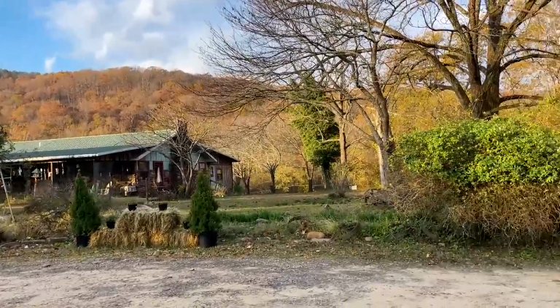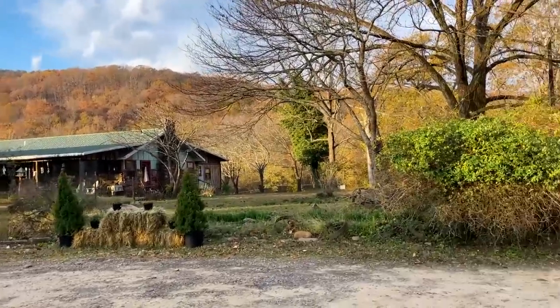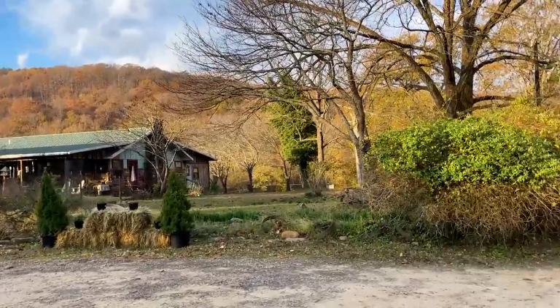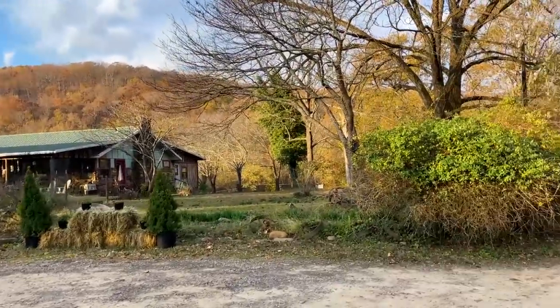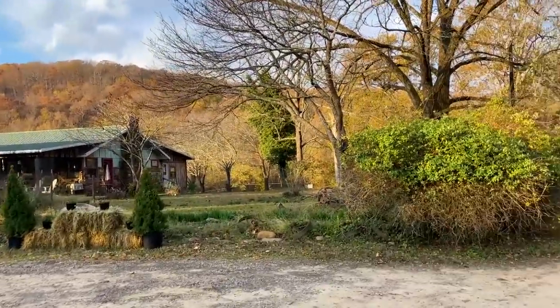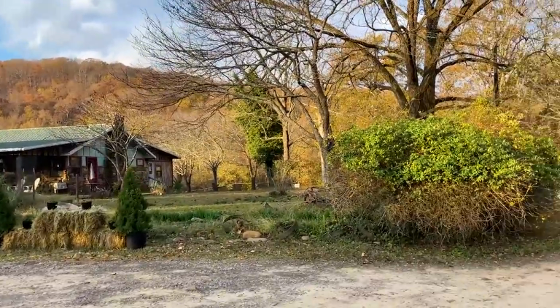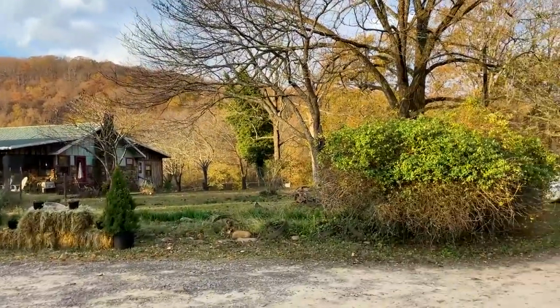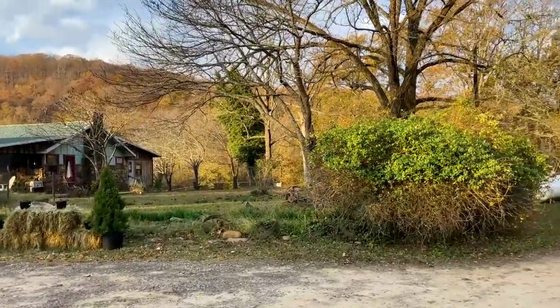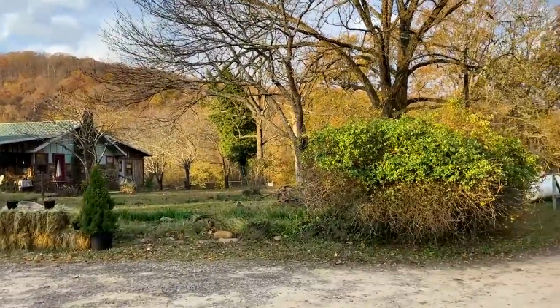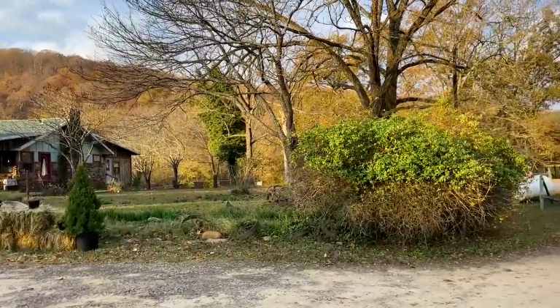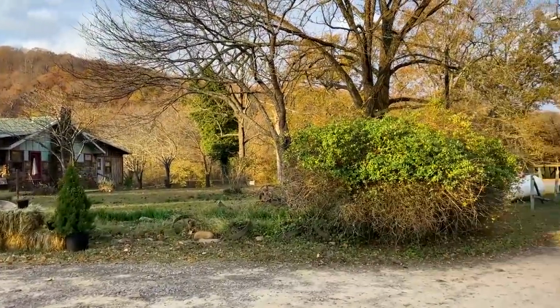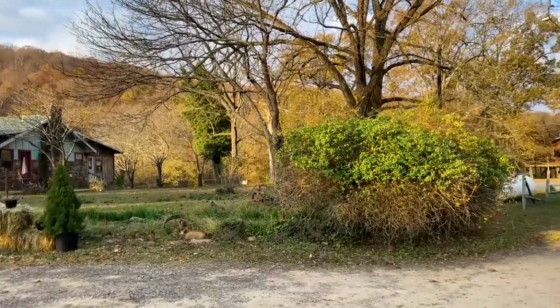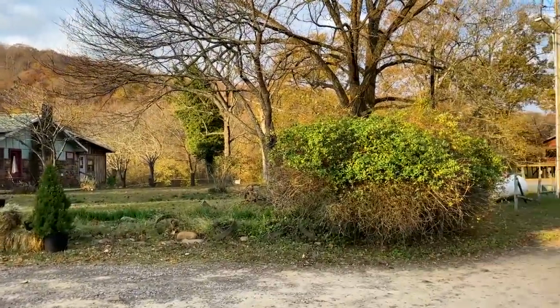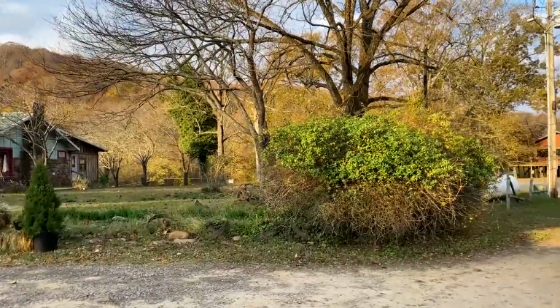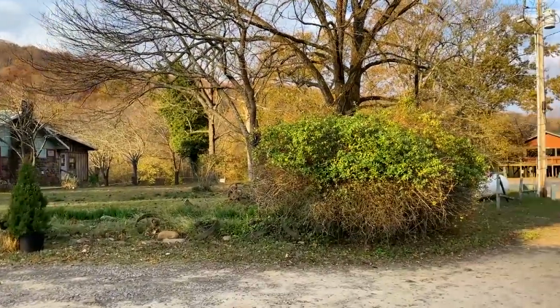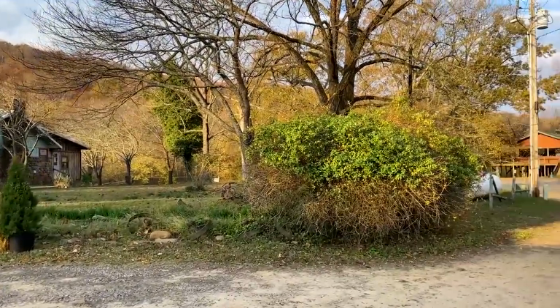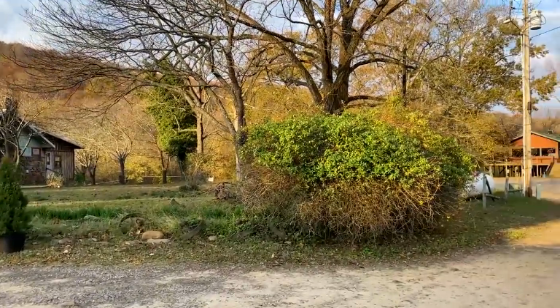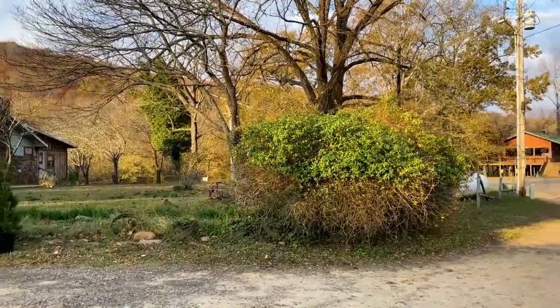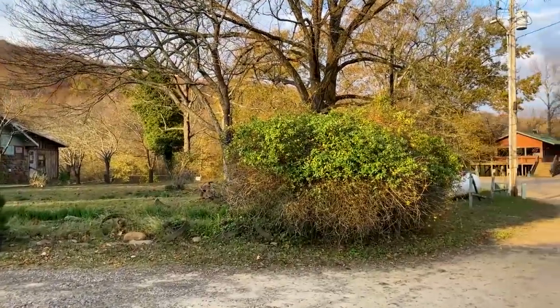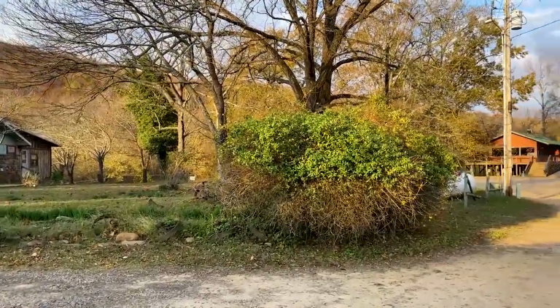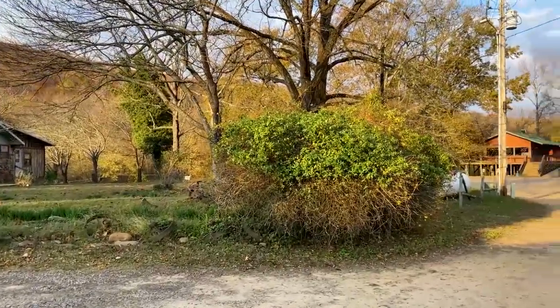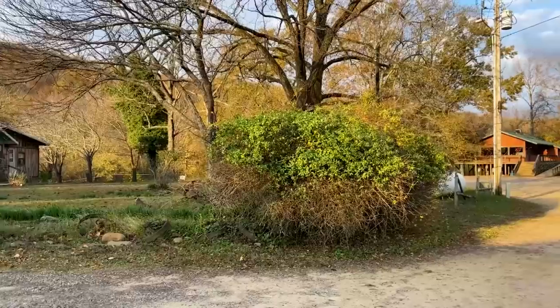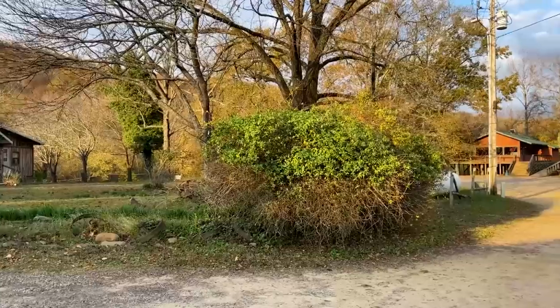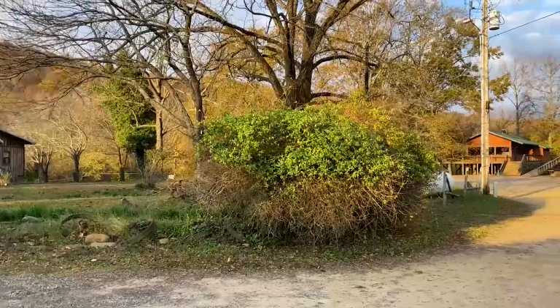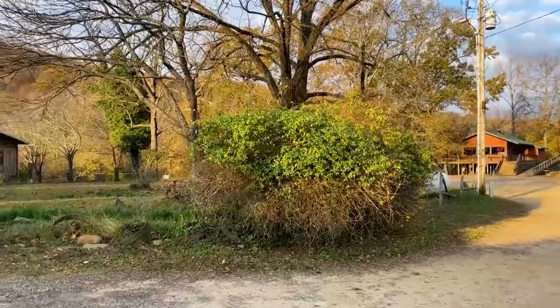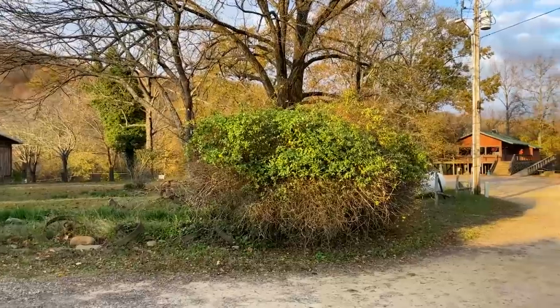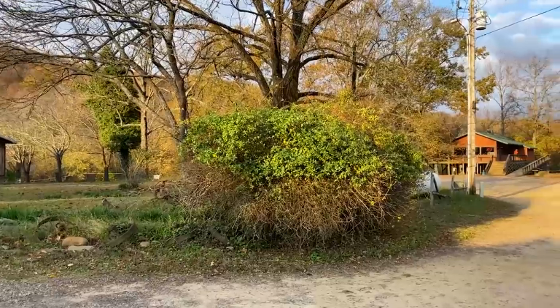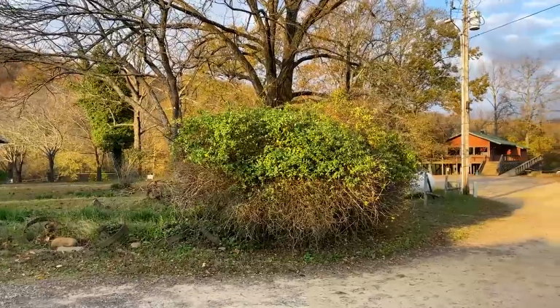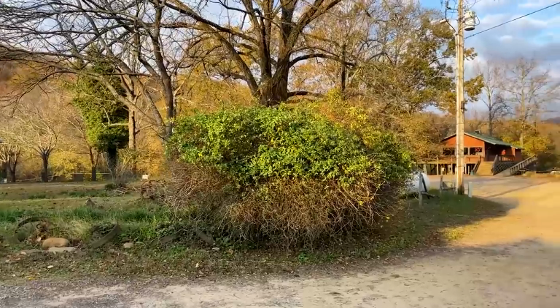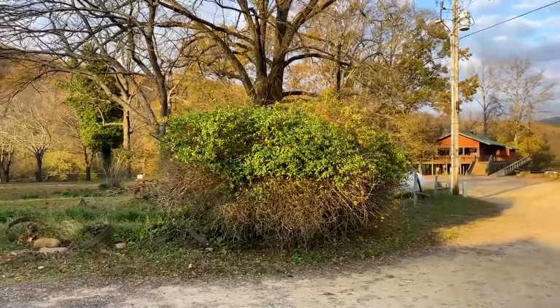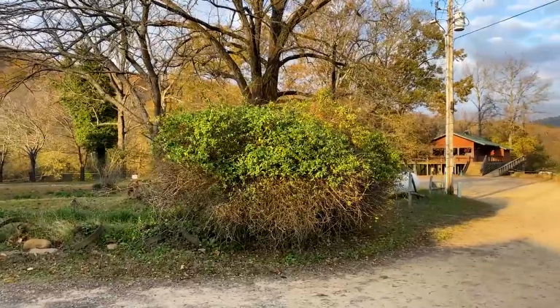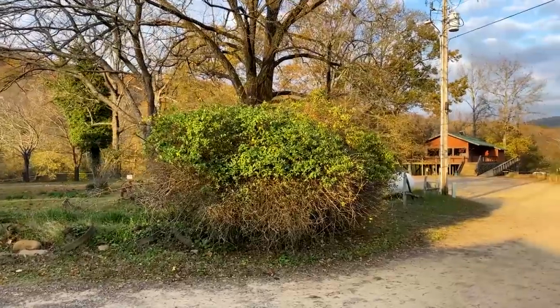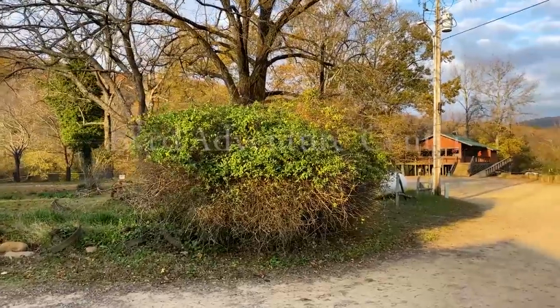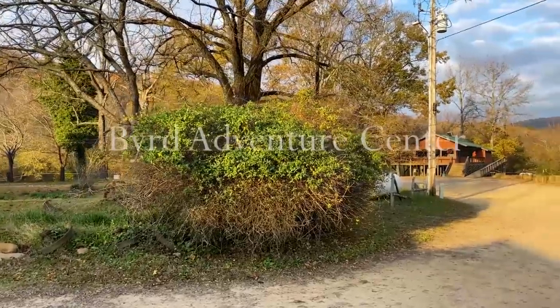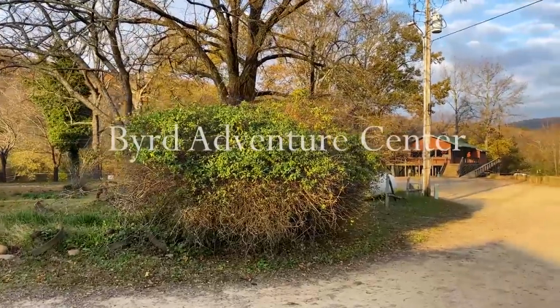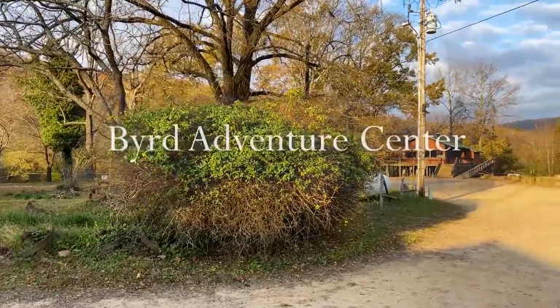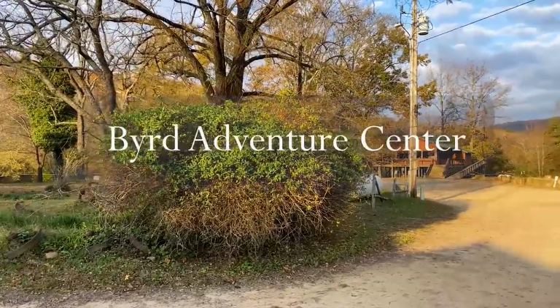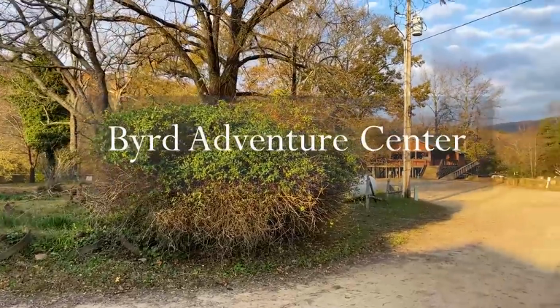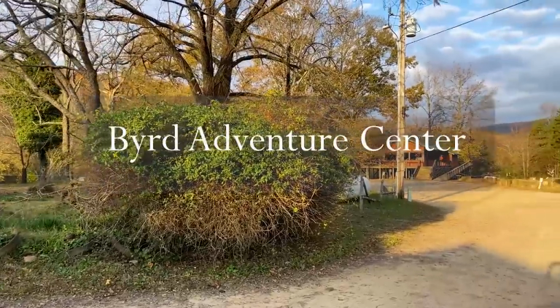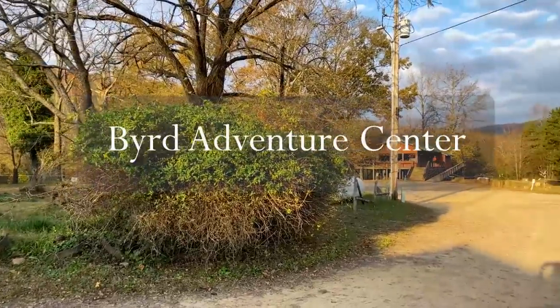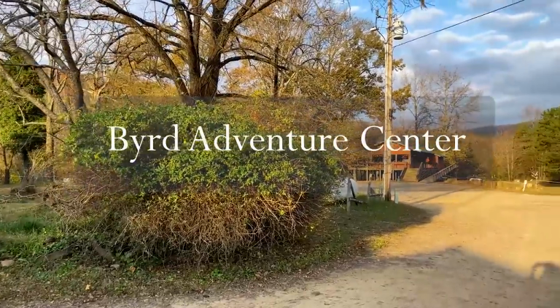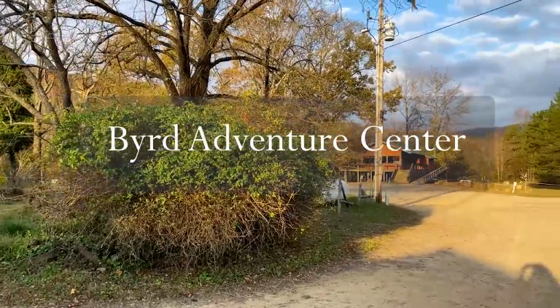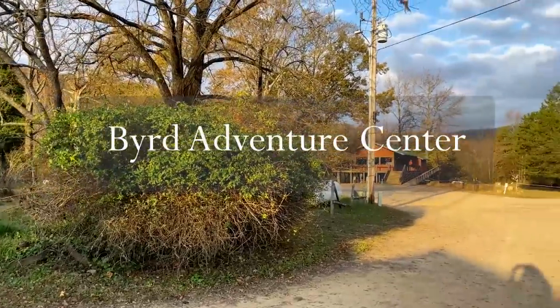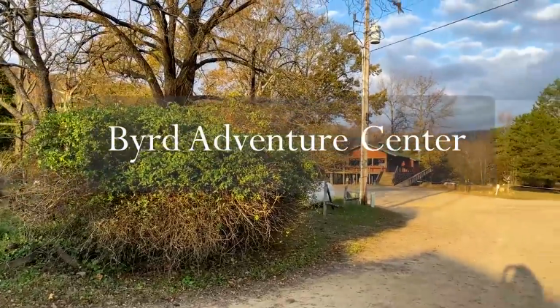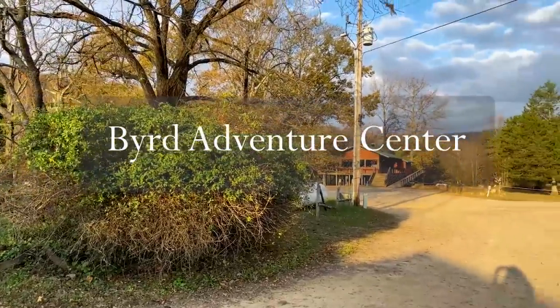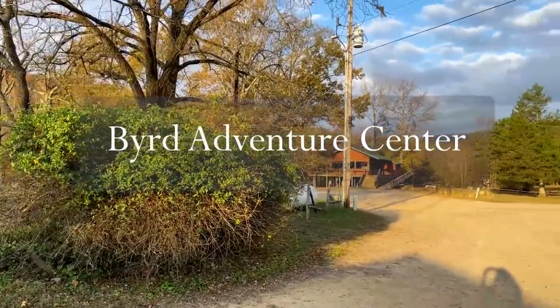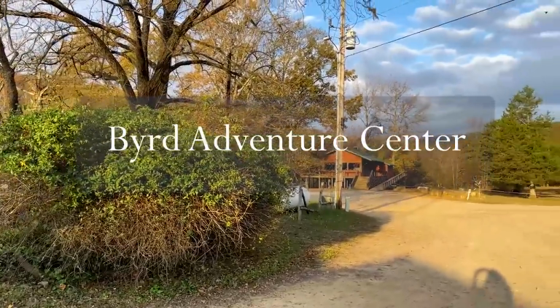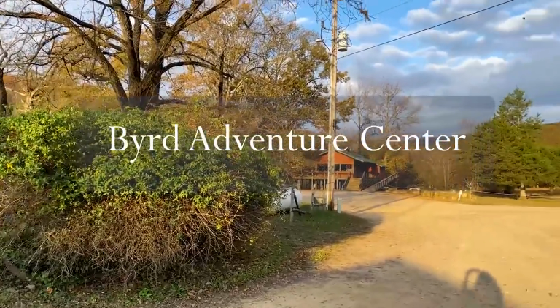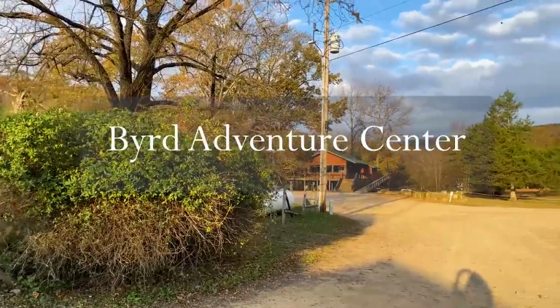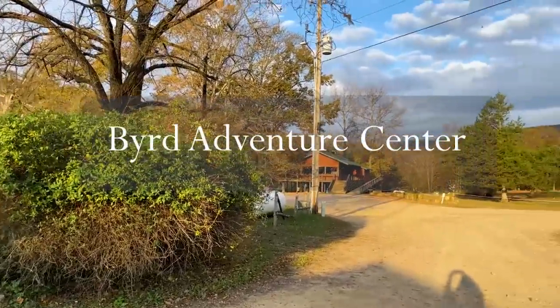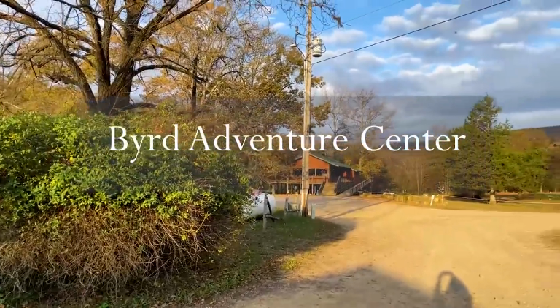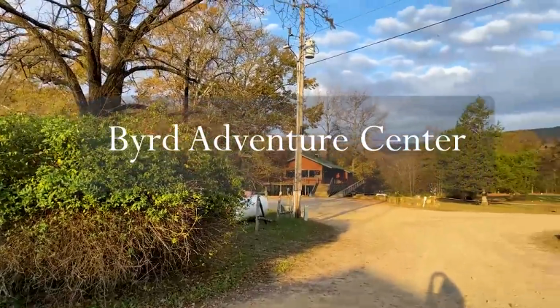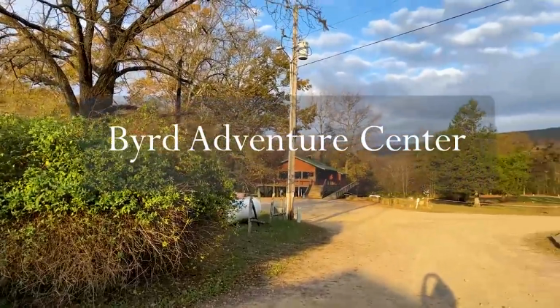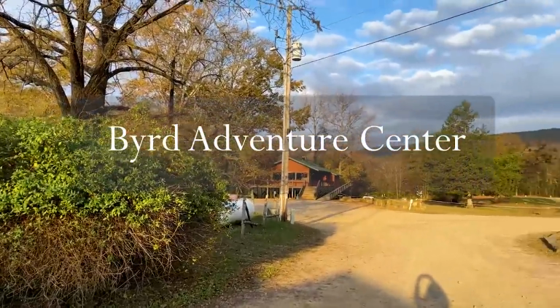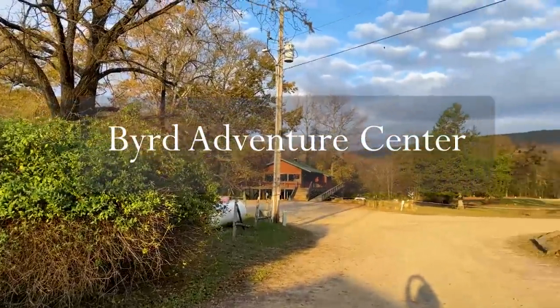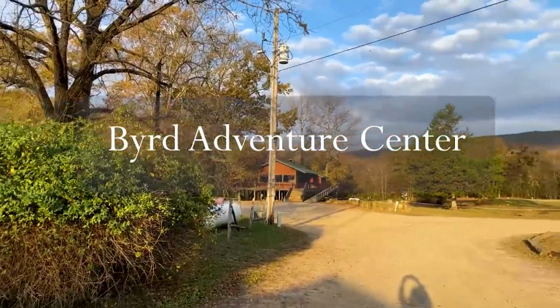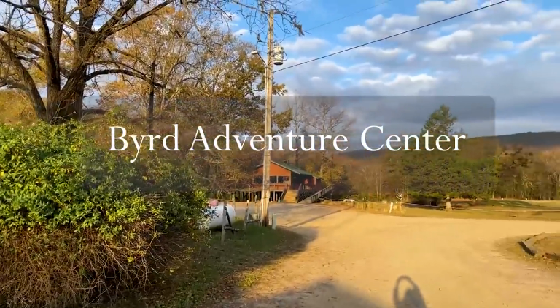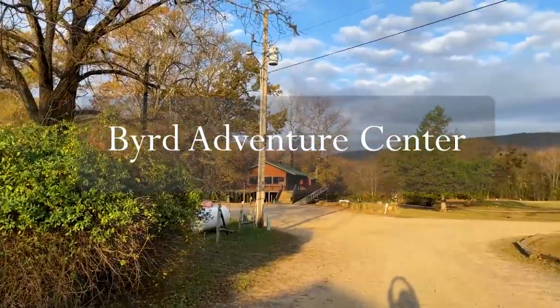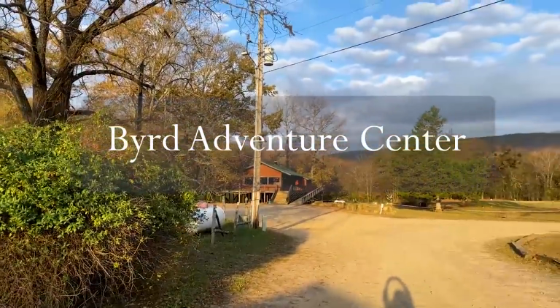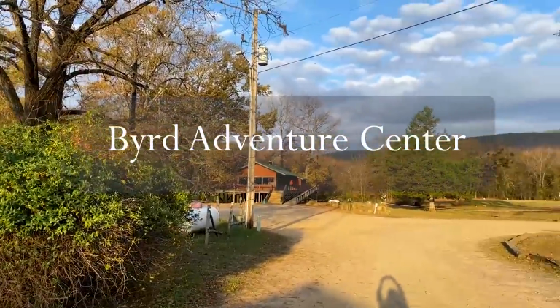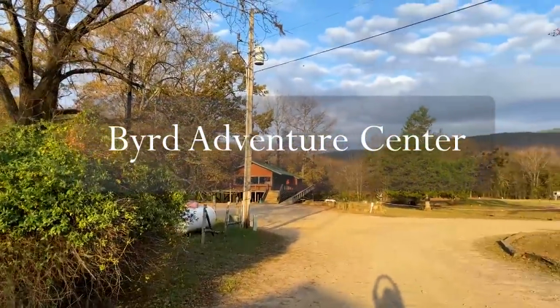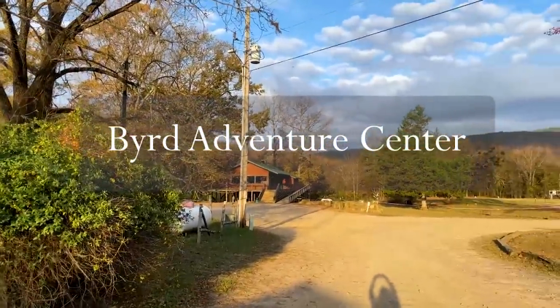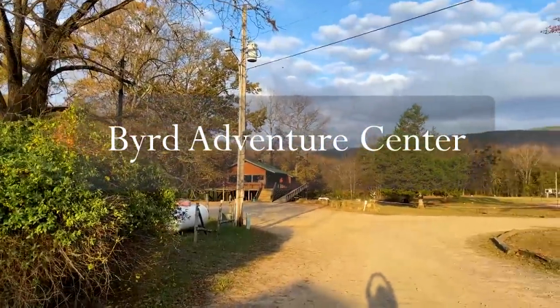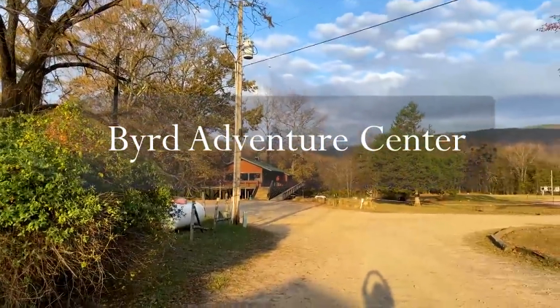This is the entrance to the Bird Adventure Center. There's even a restaurant over there.